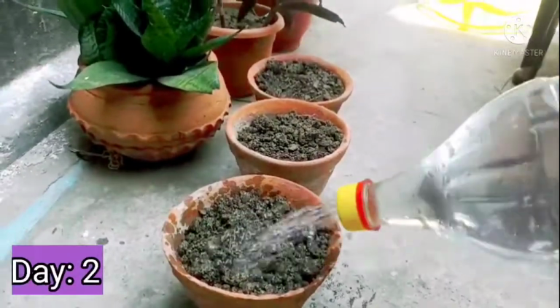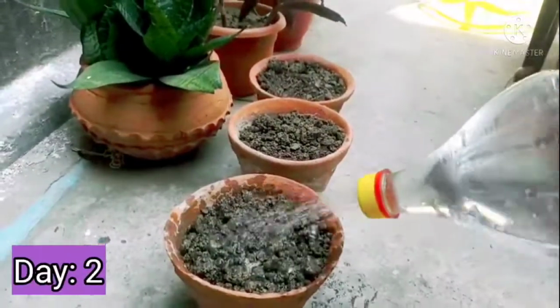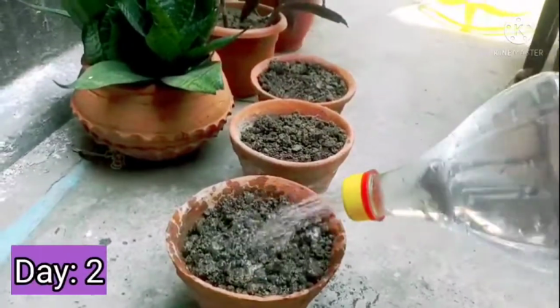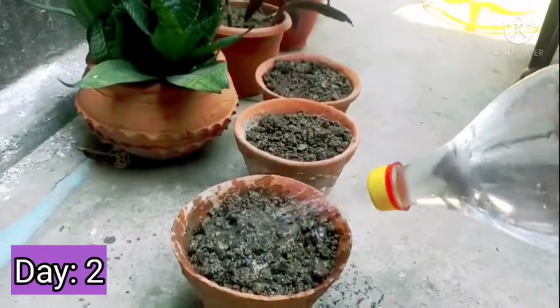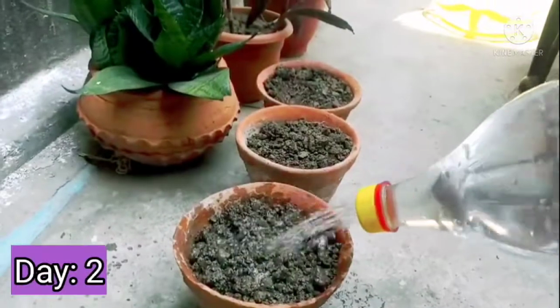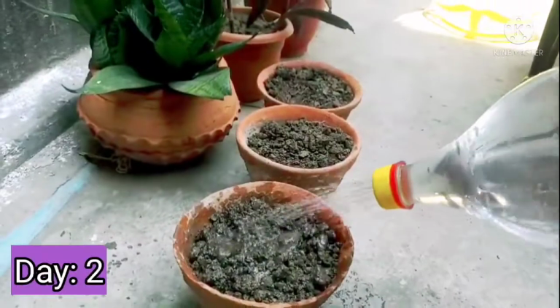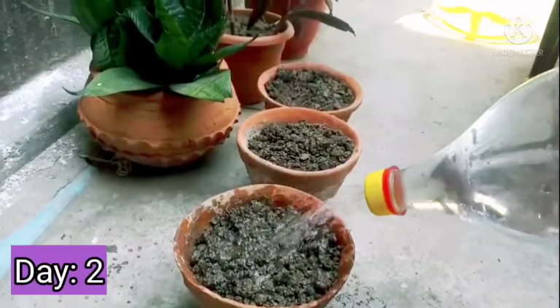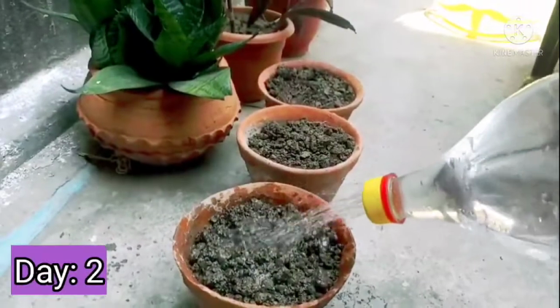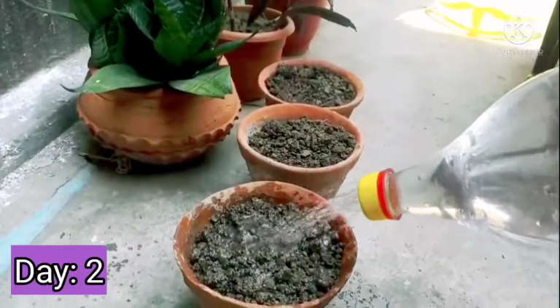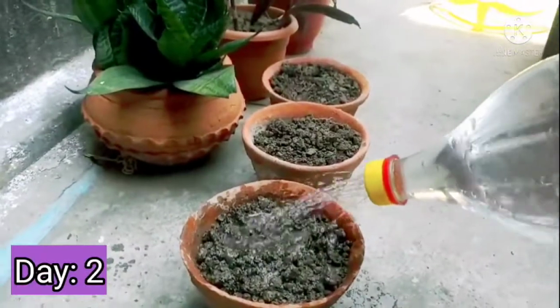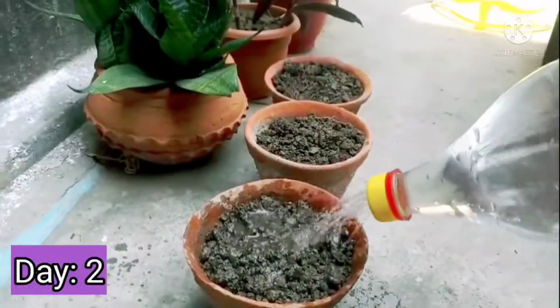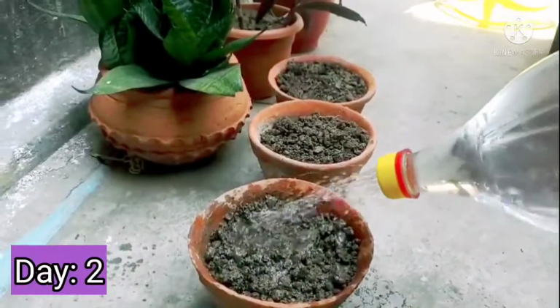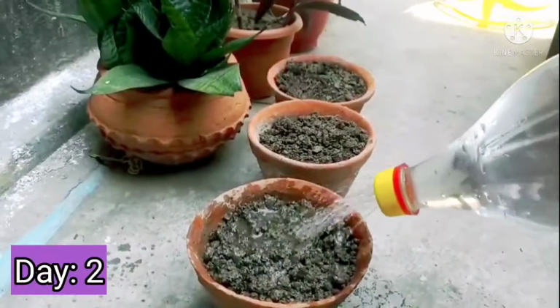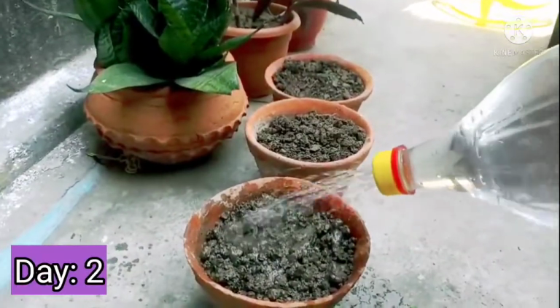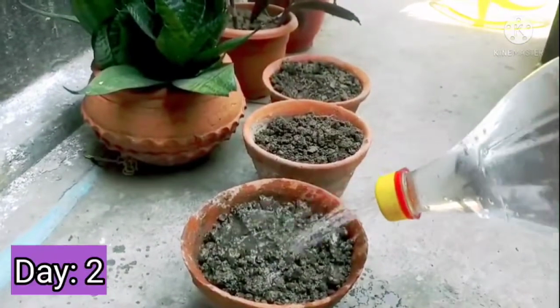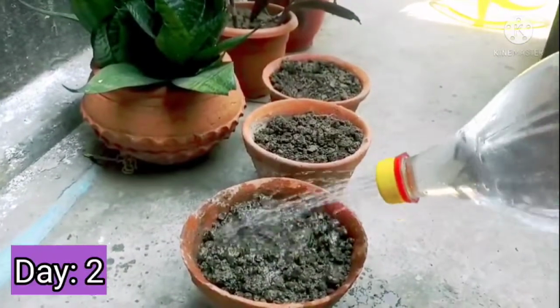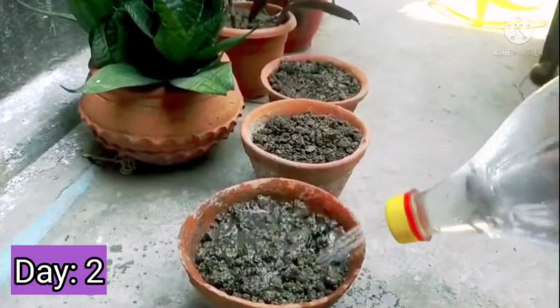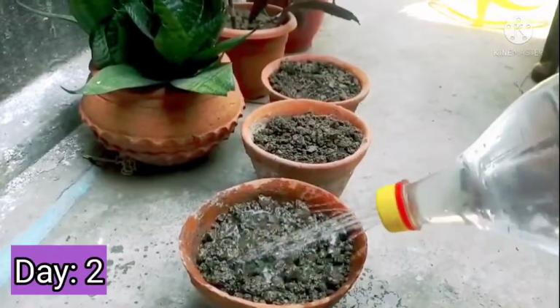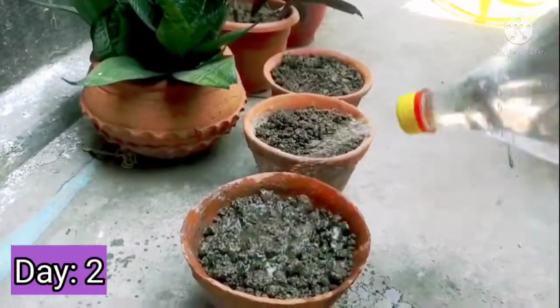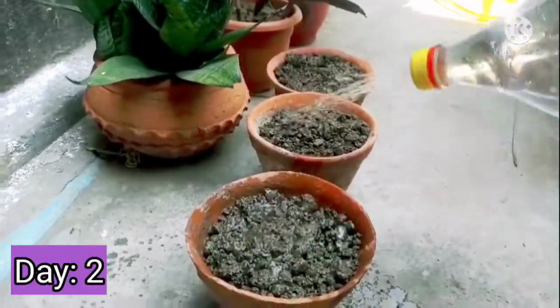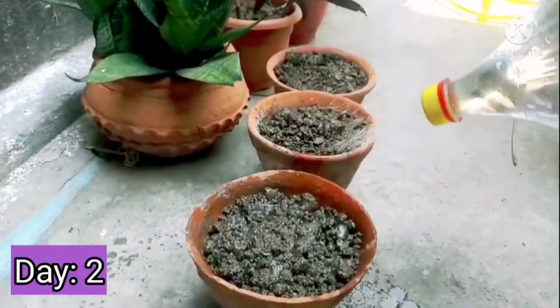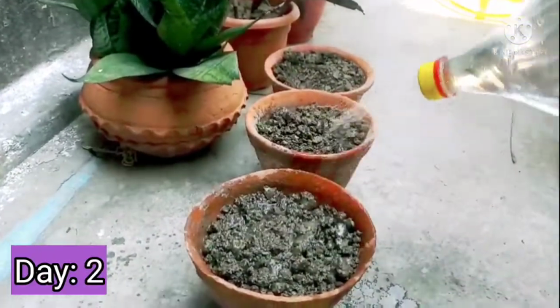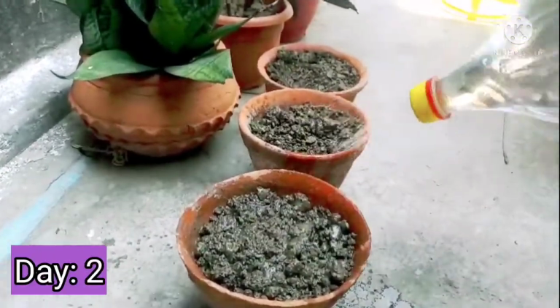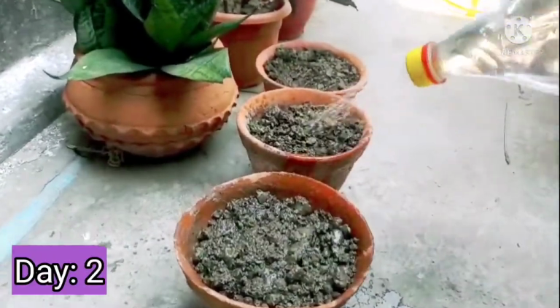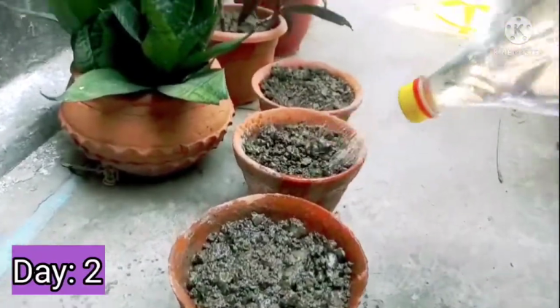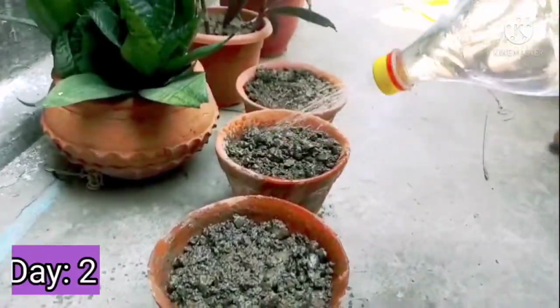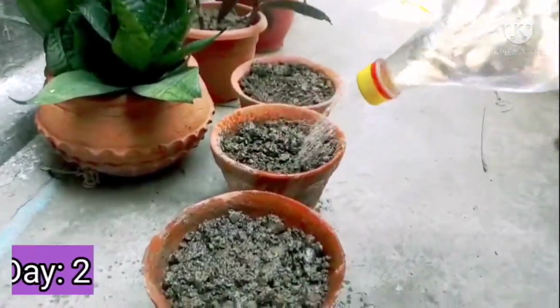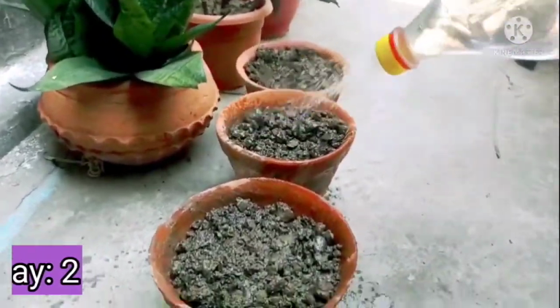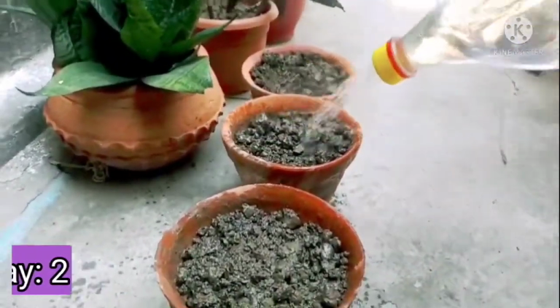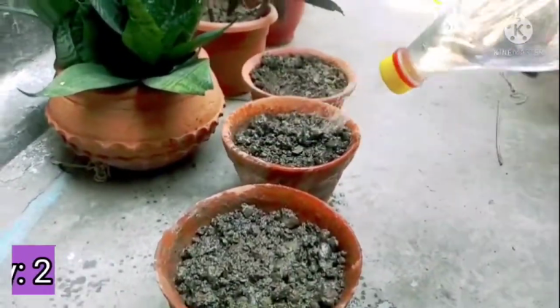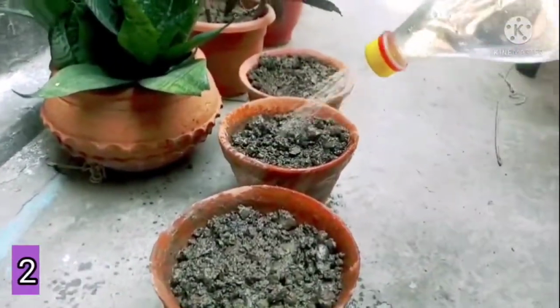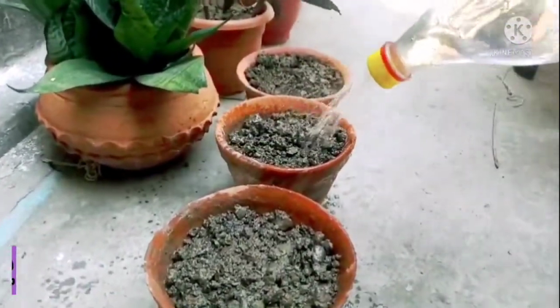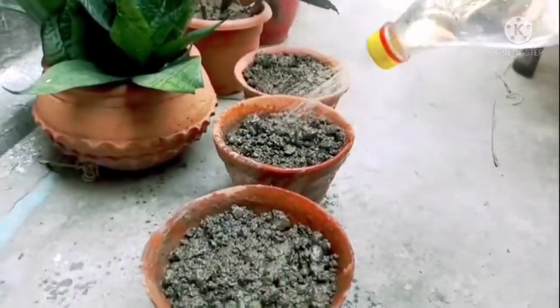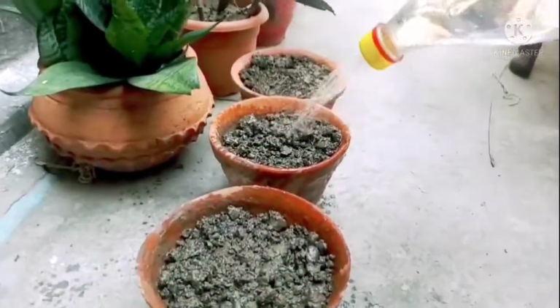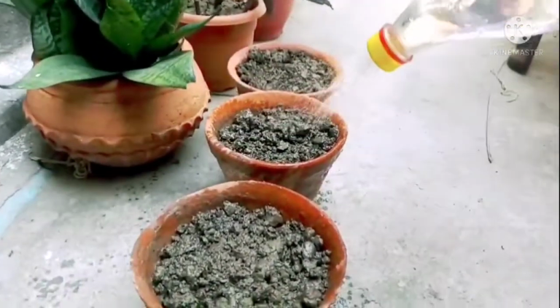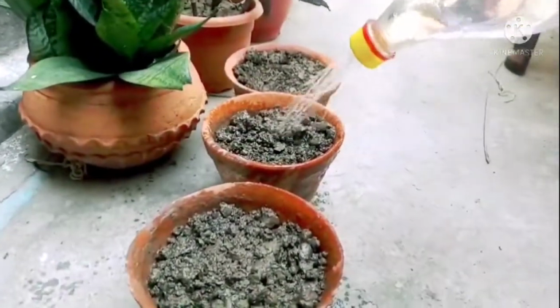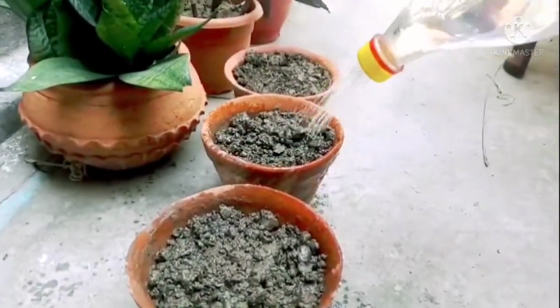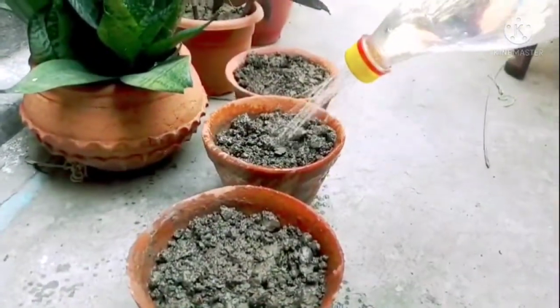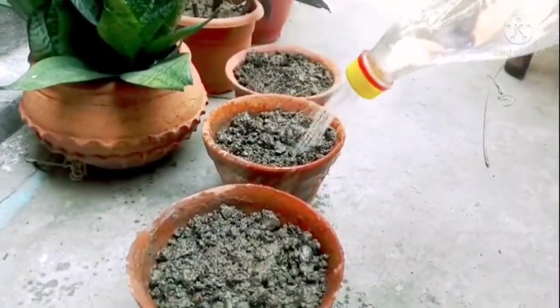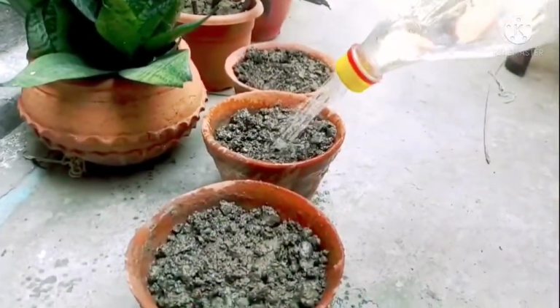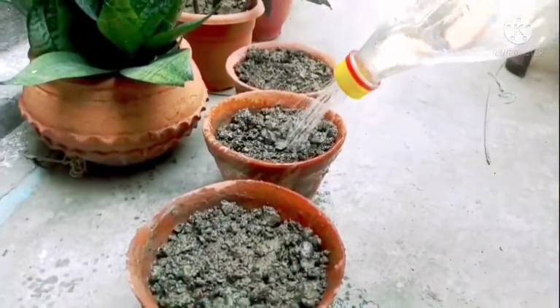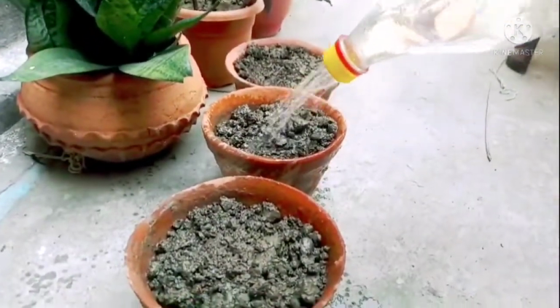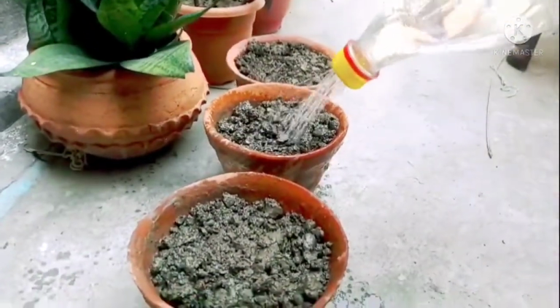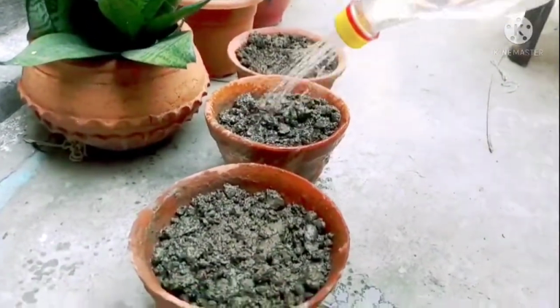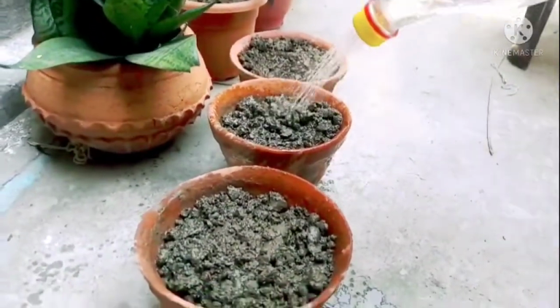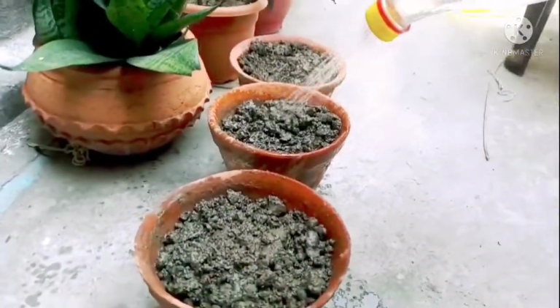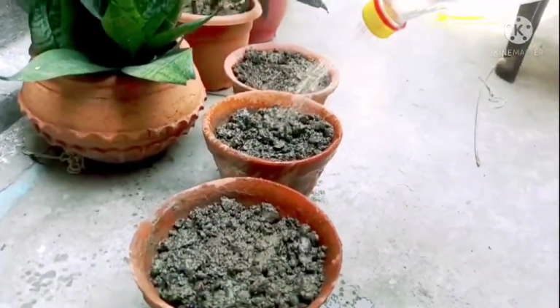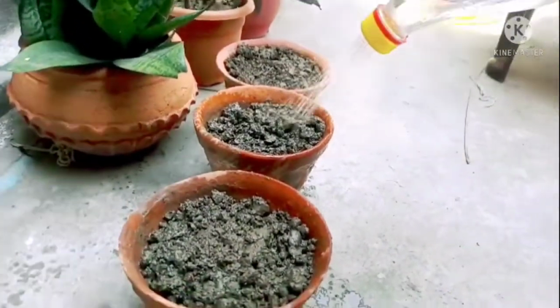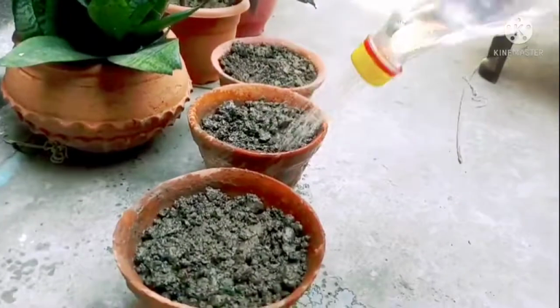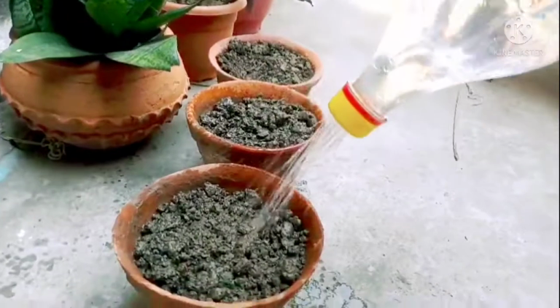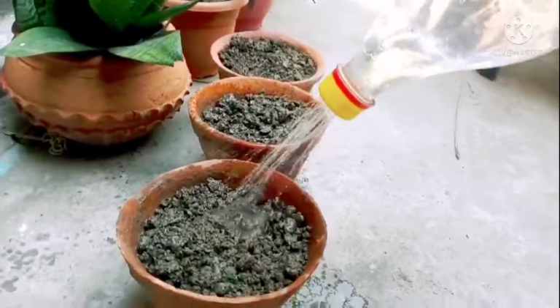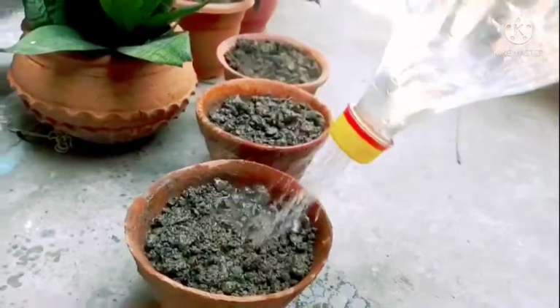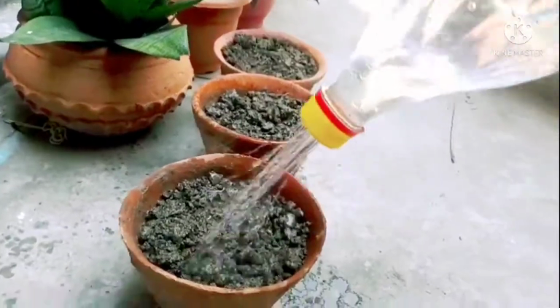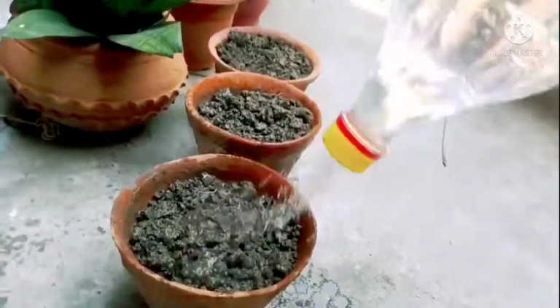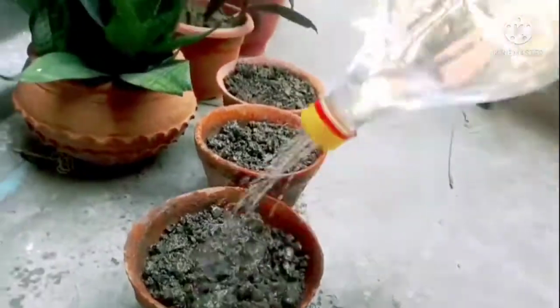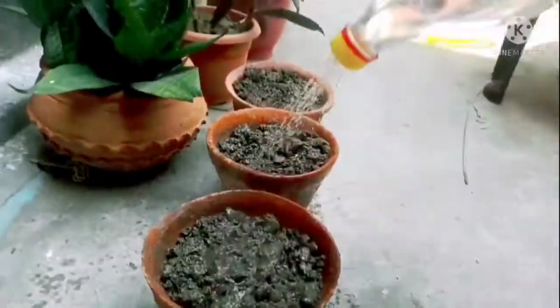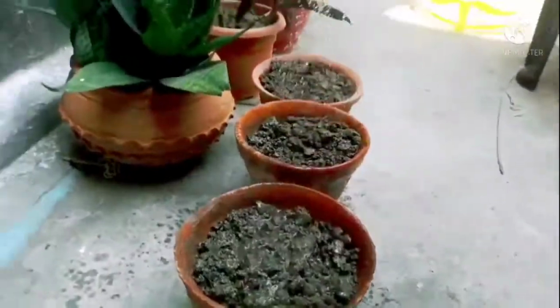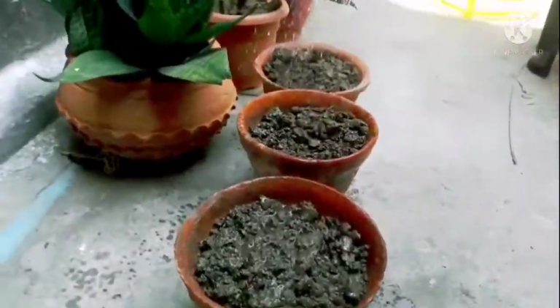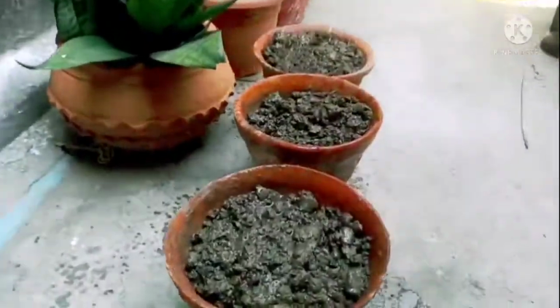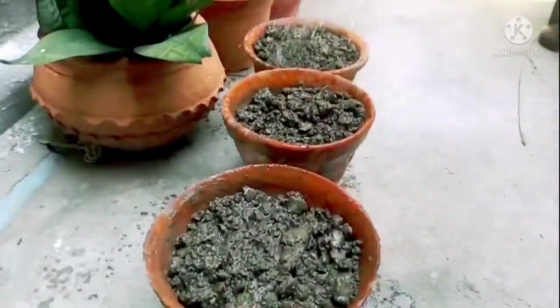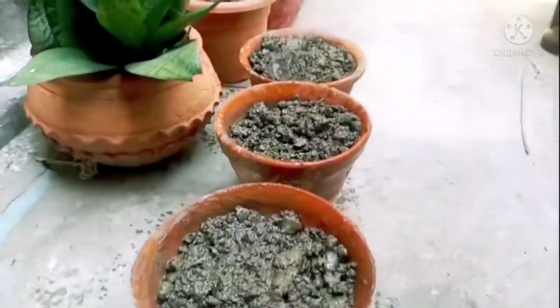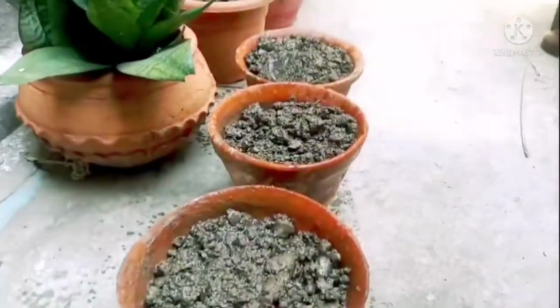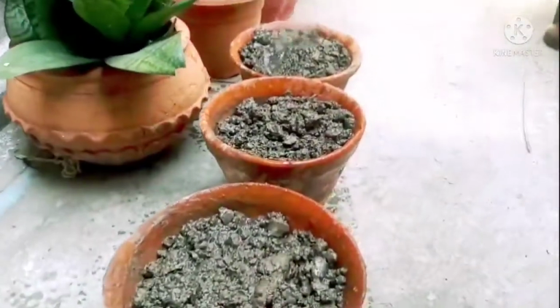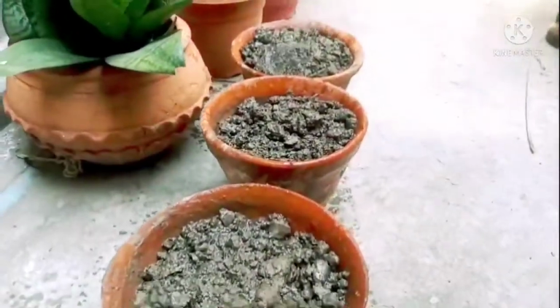Watering them is one of the important things. So, we will be watering them over the next three days.